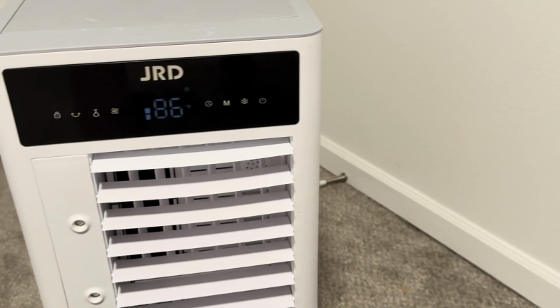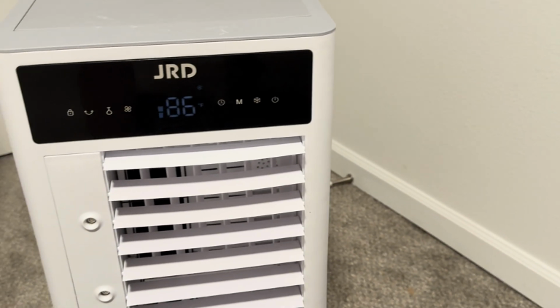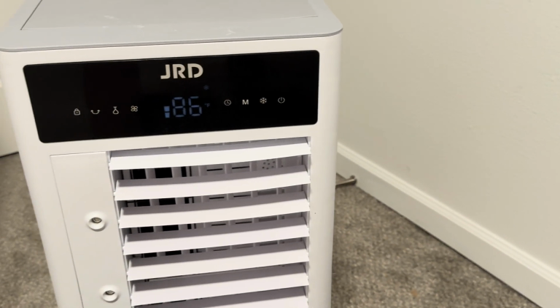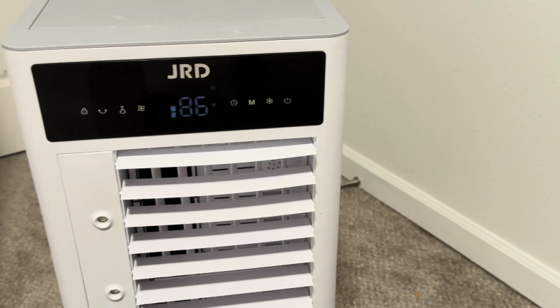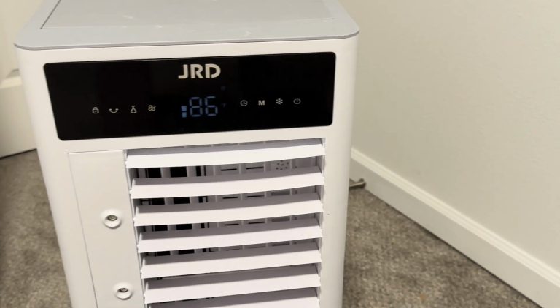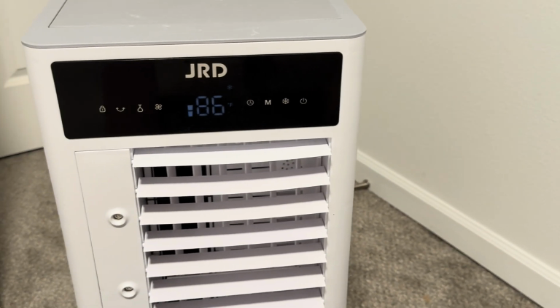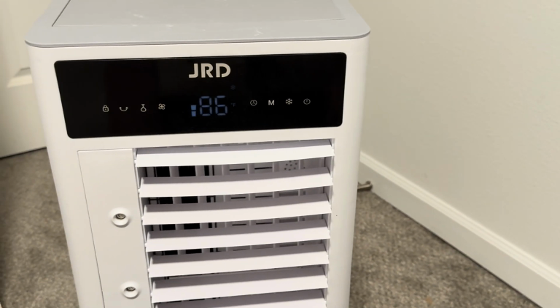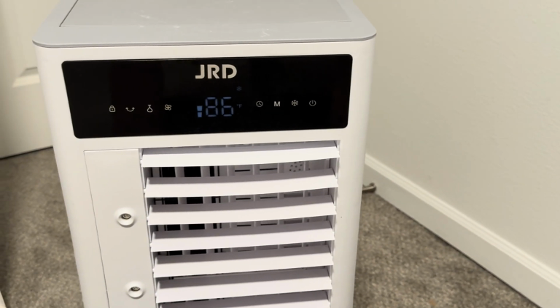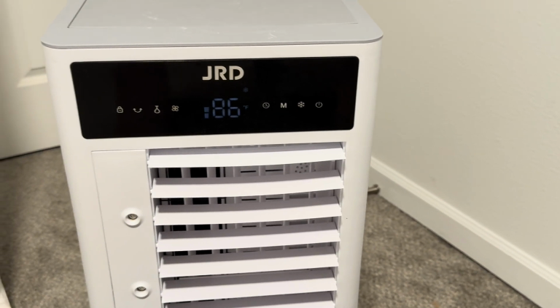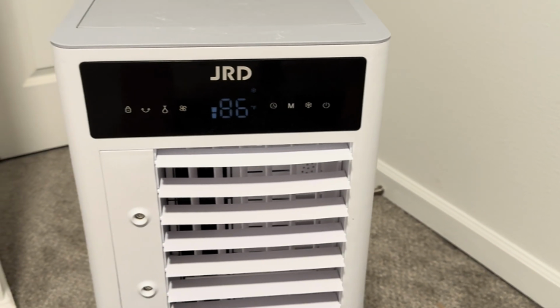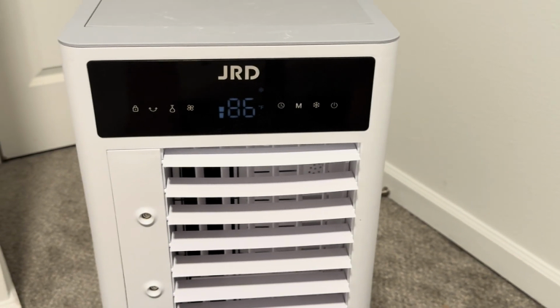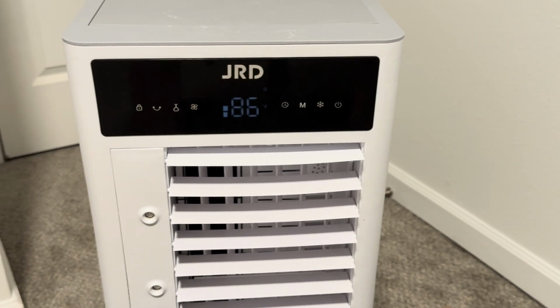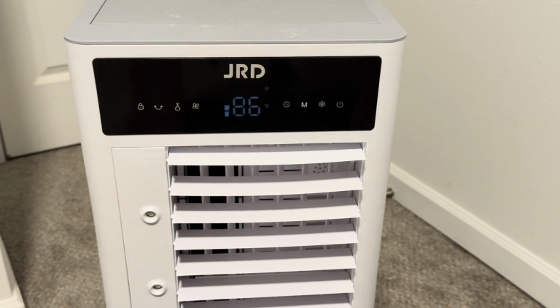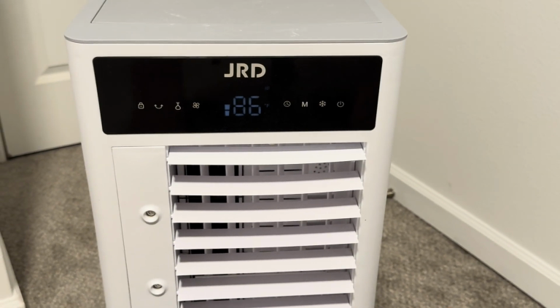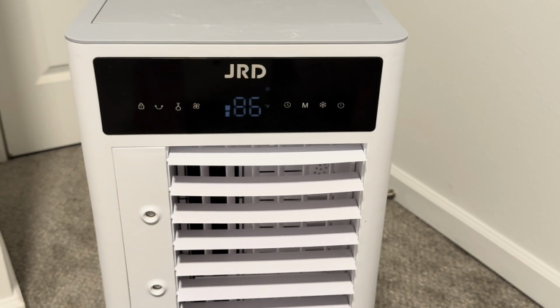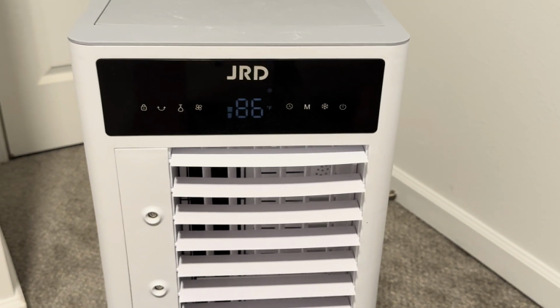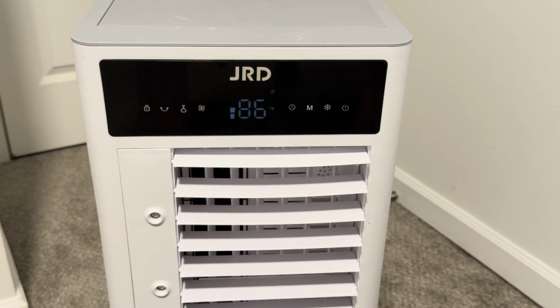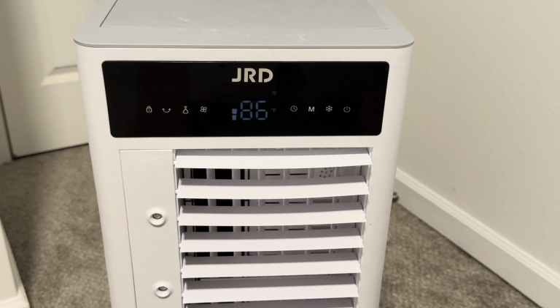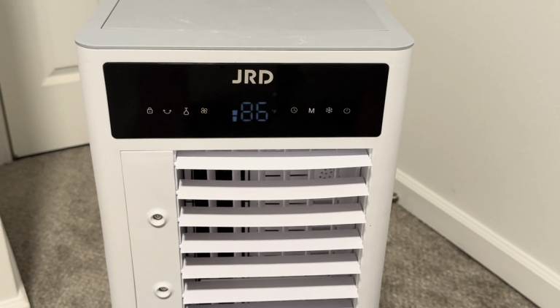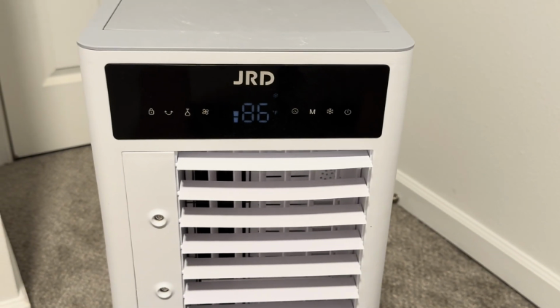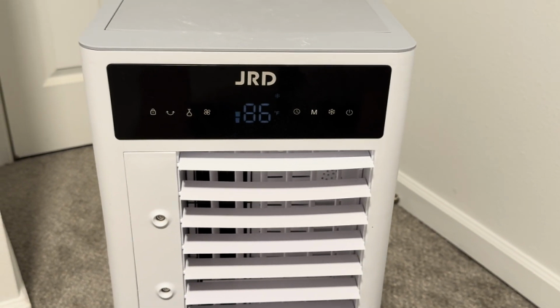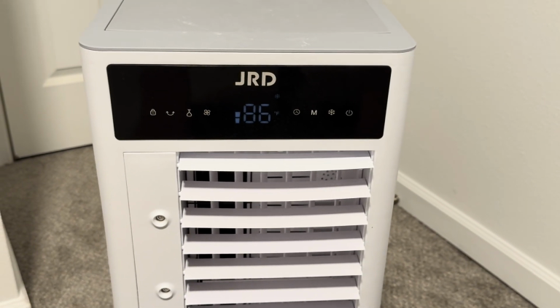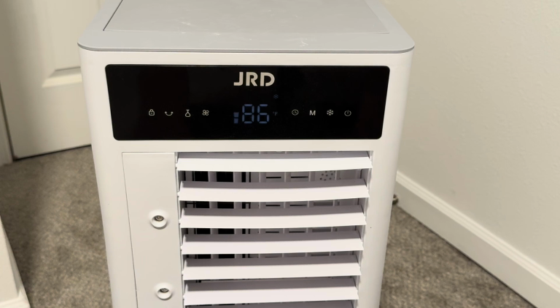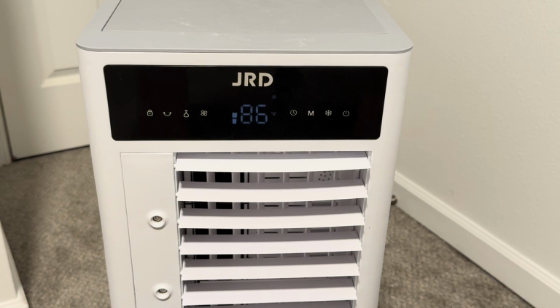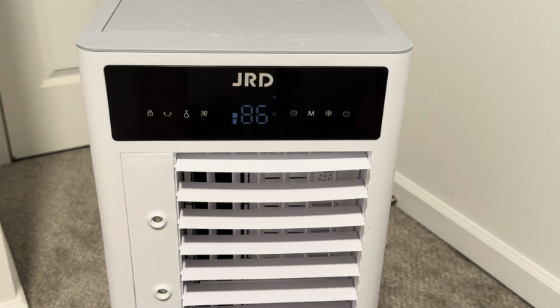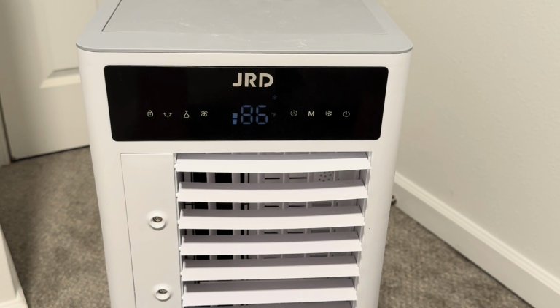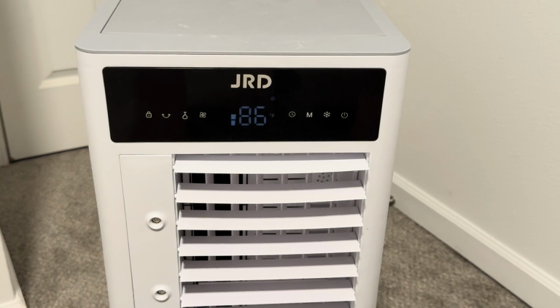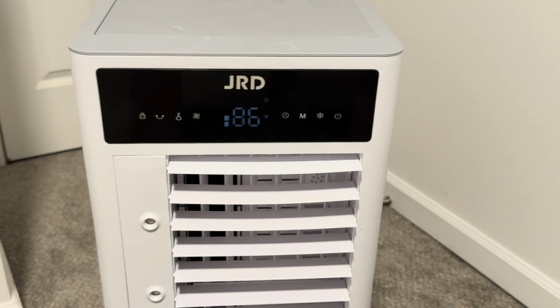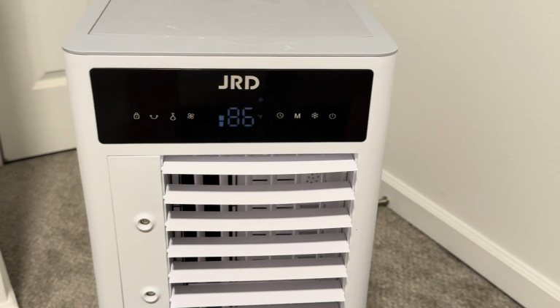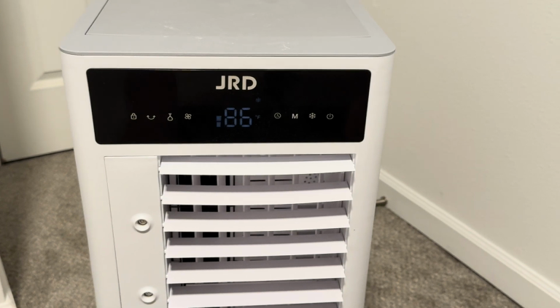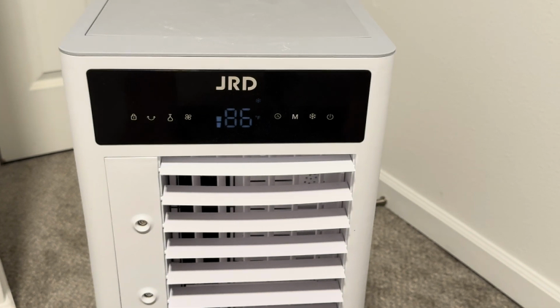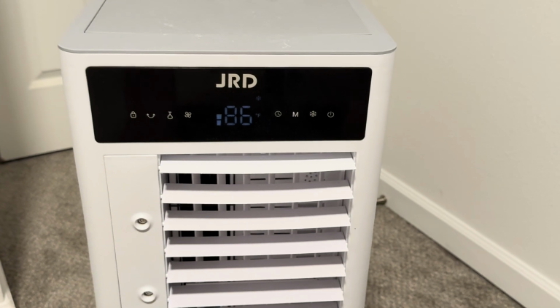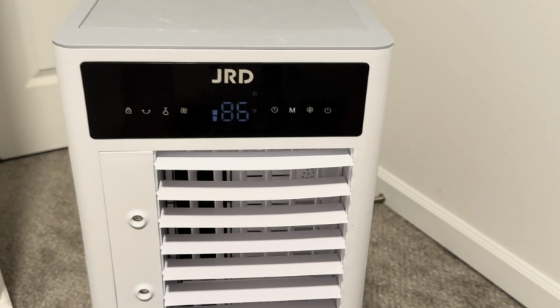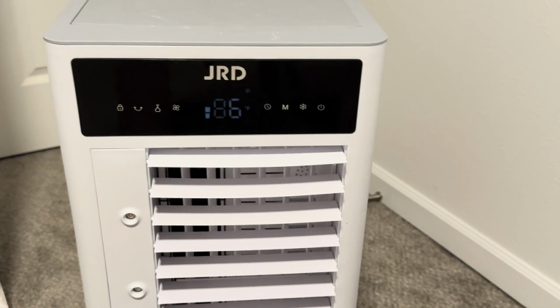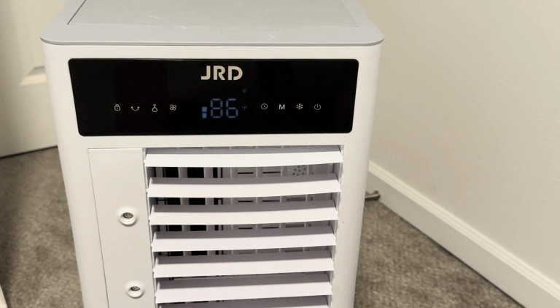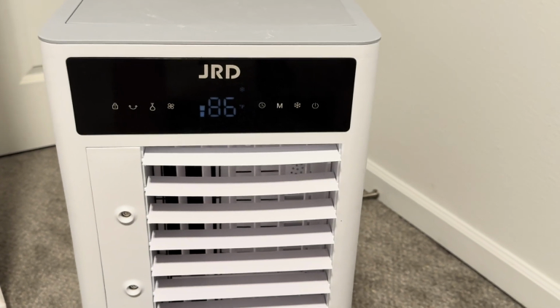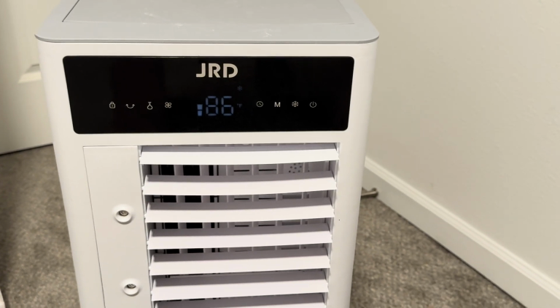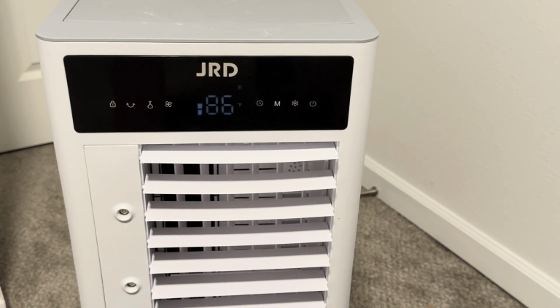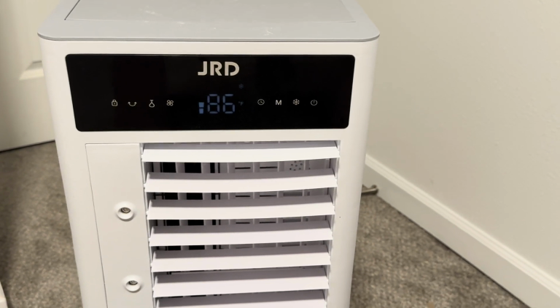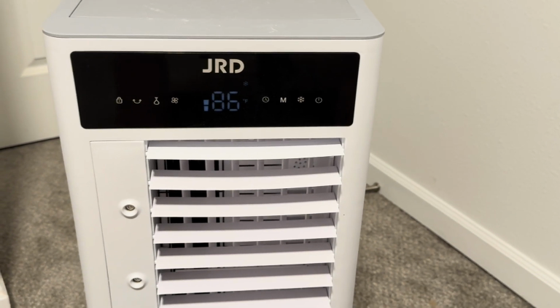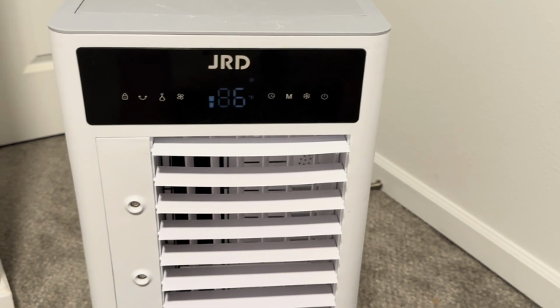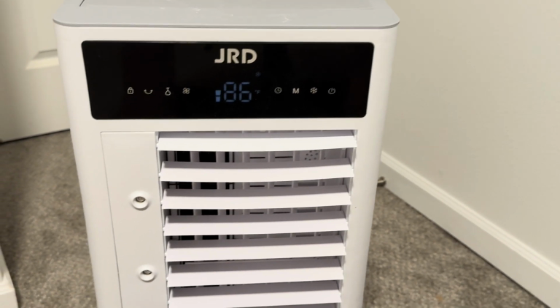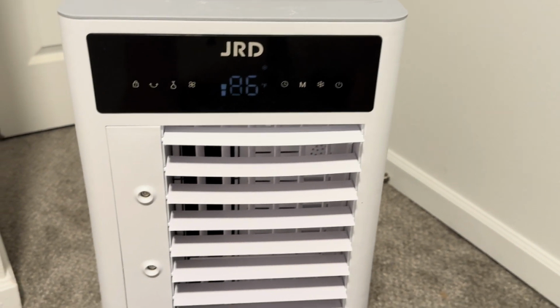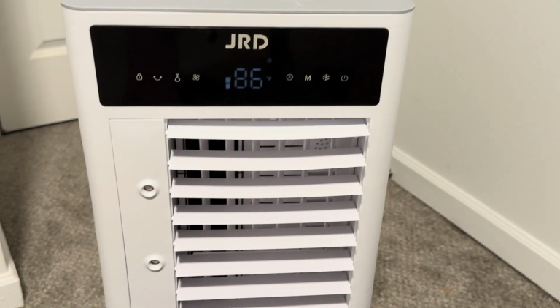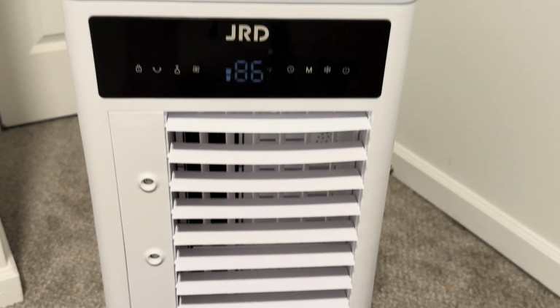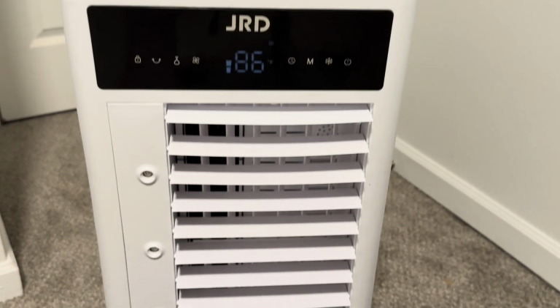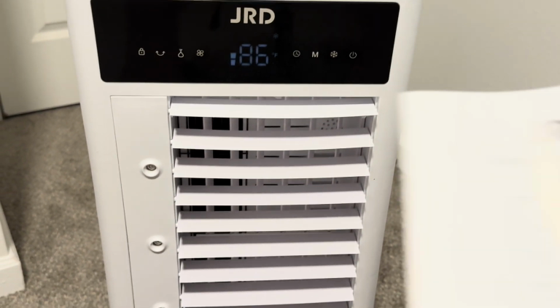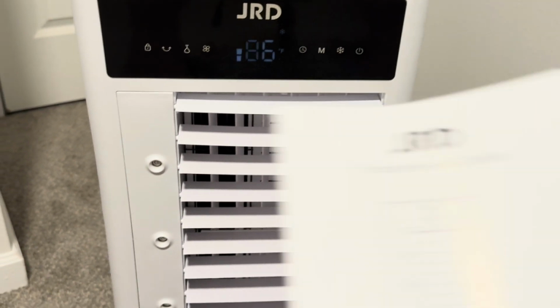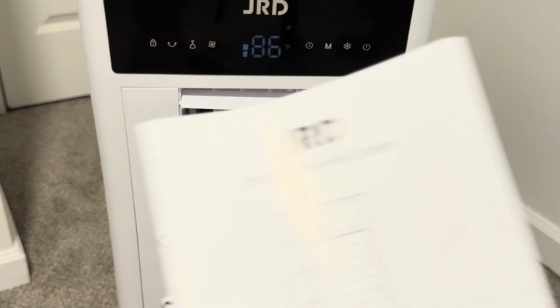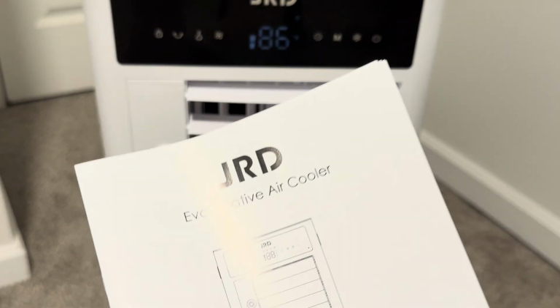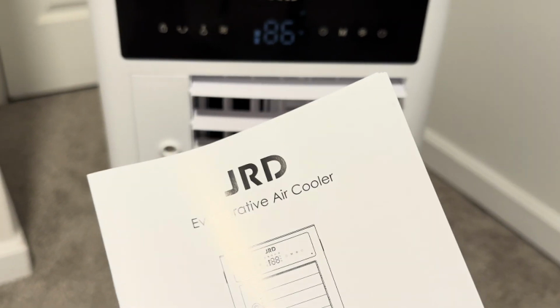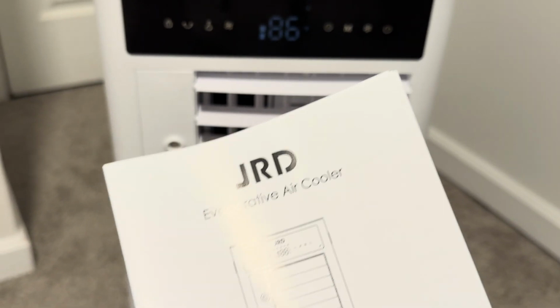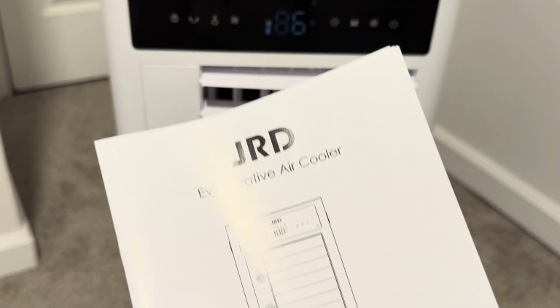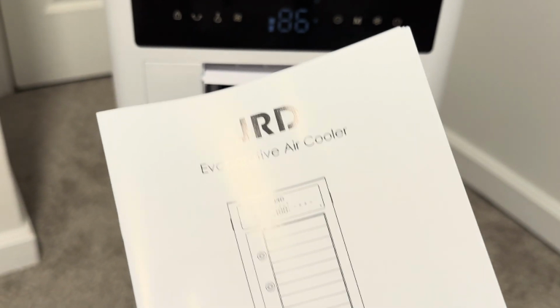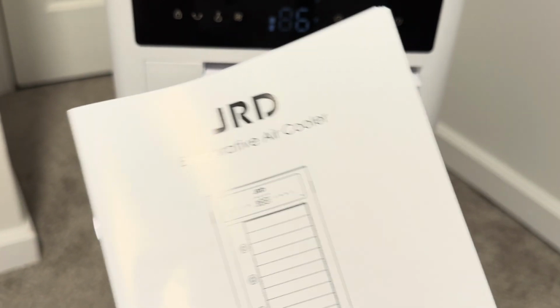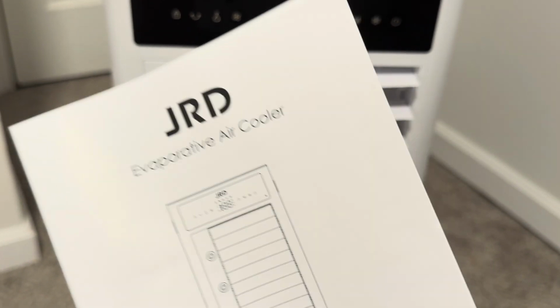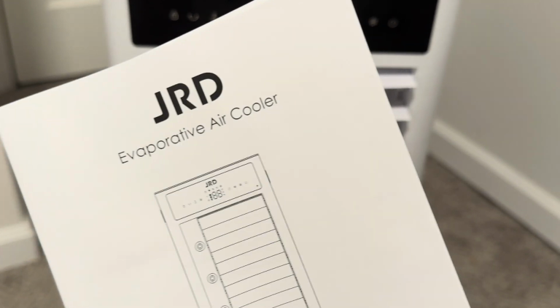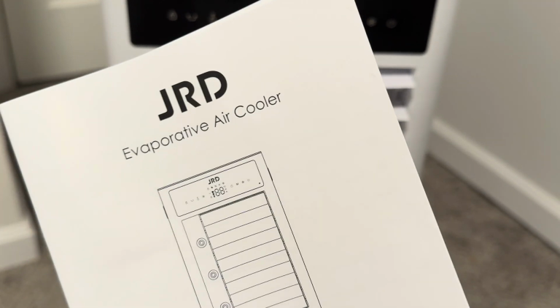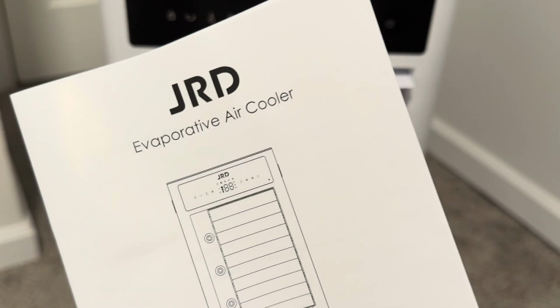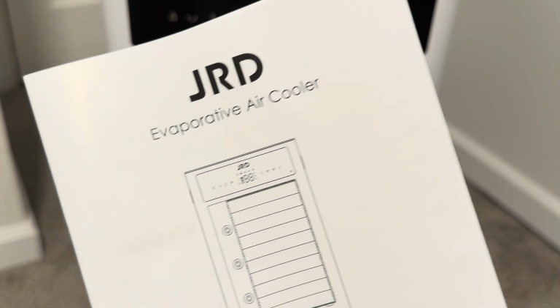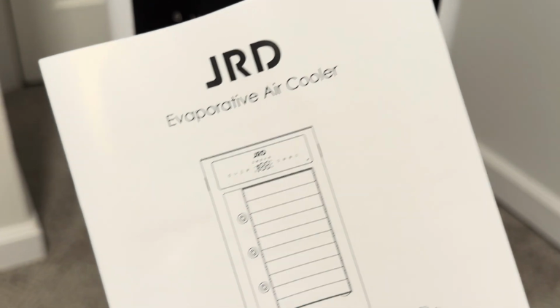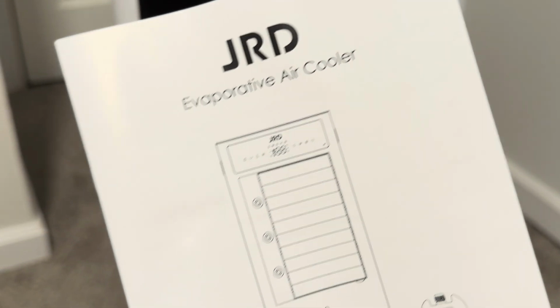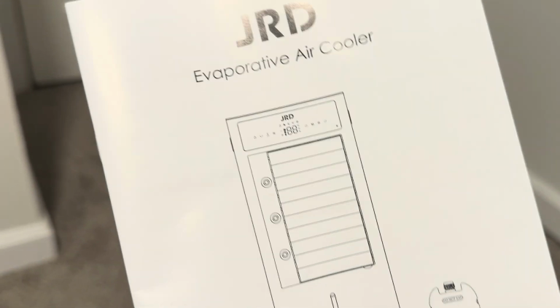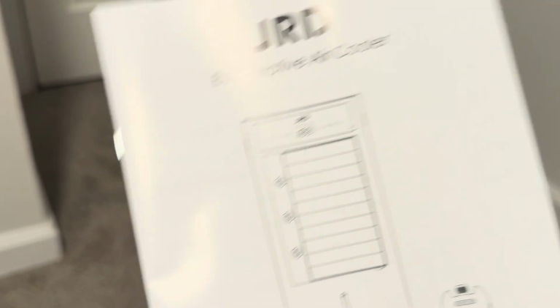Obviously it's not as good as central air conditioning, but it's pretty good. Again, the brand is JRD.